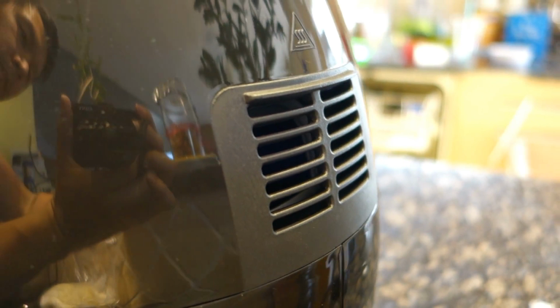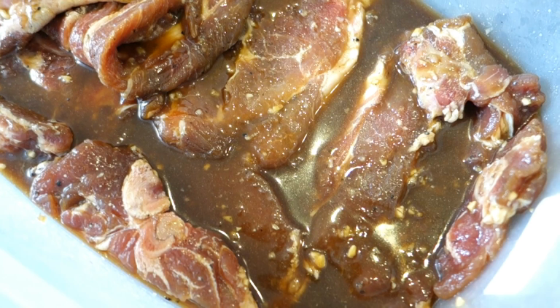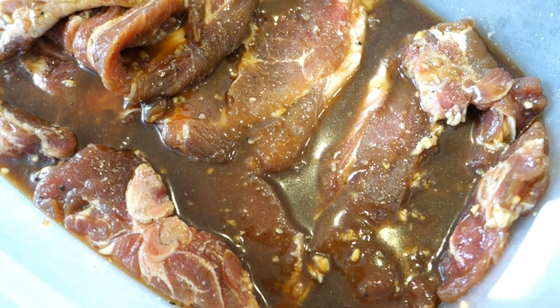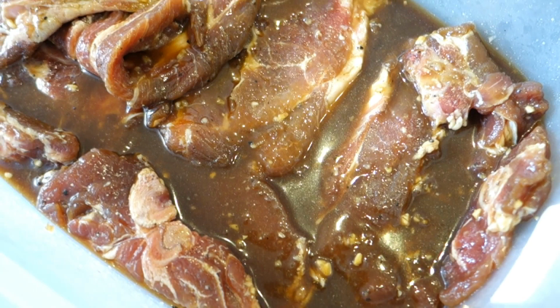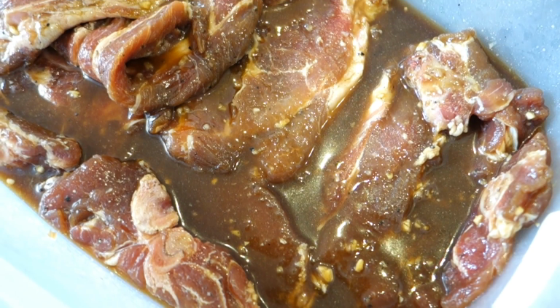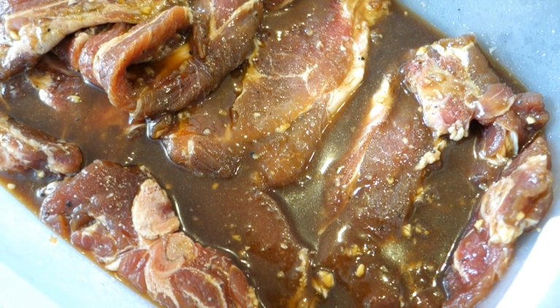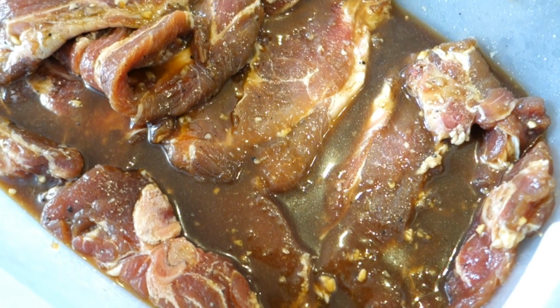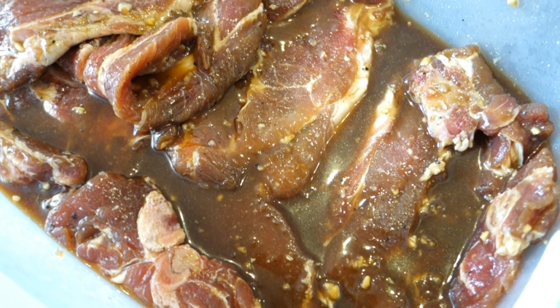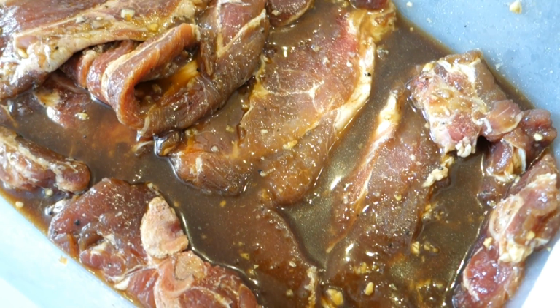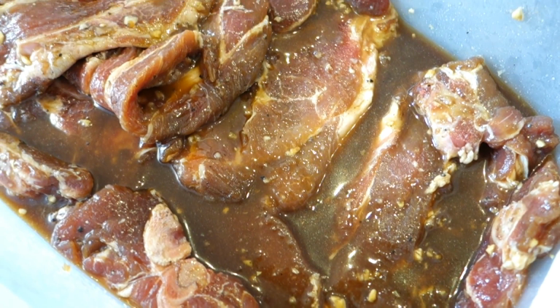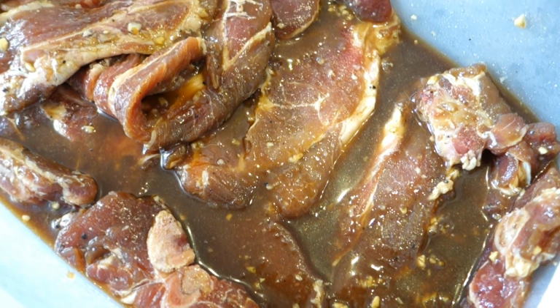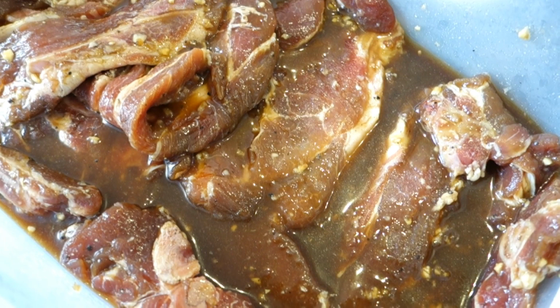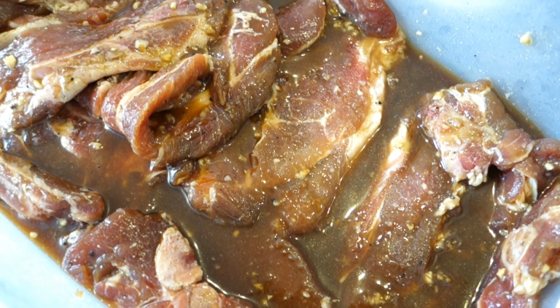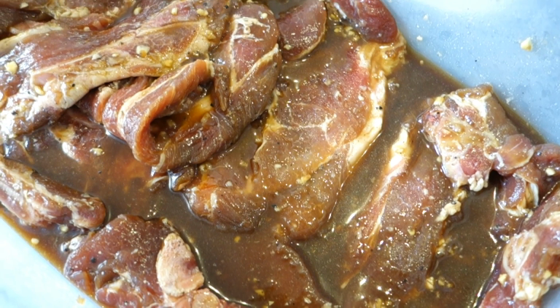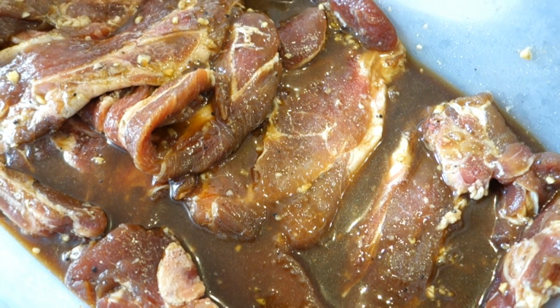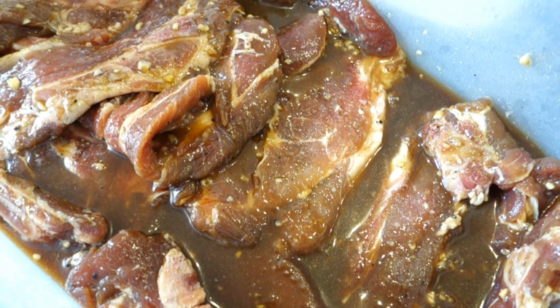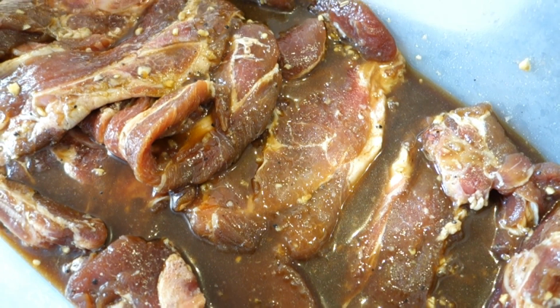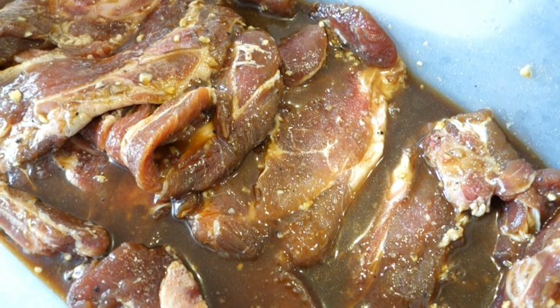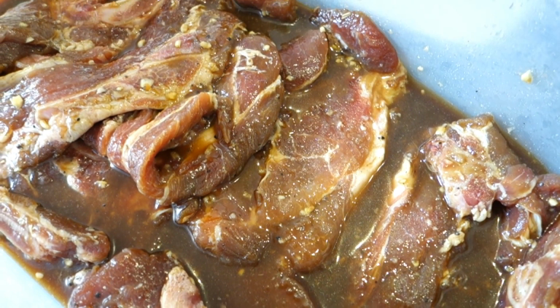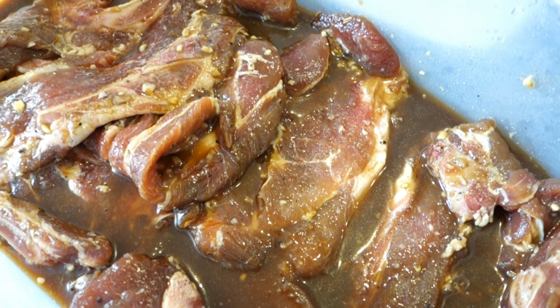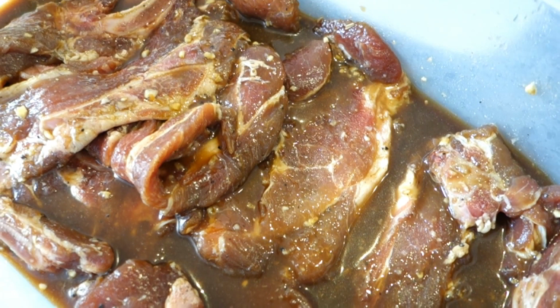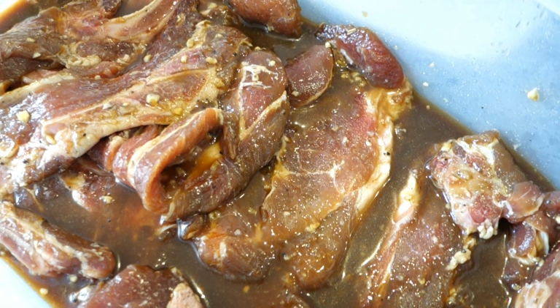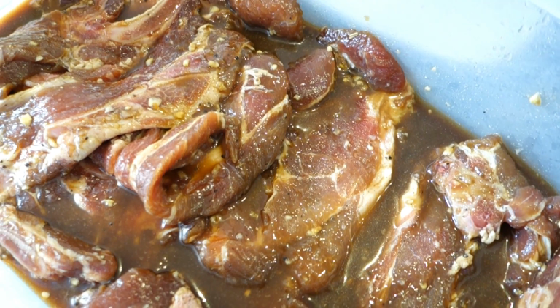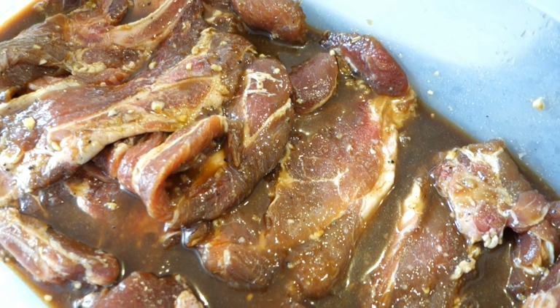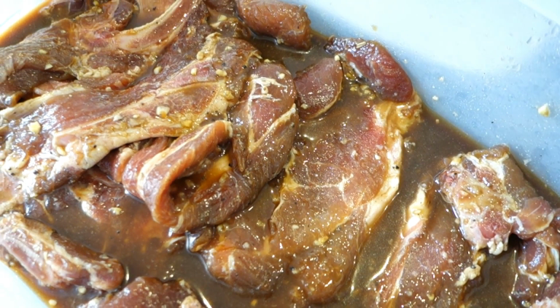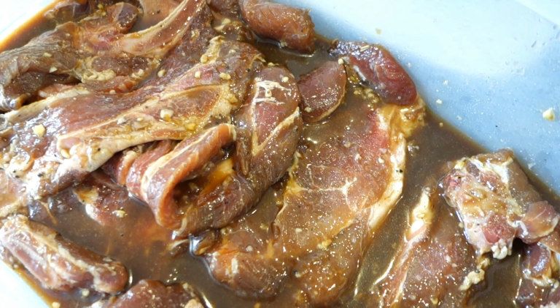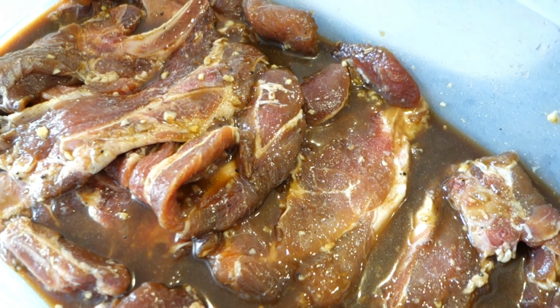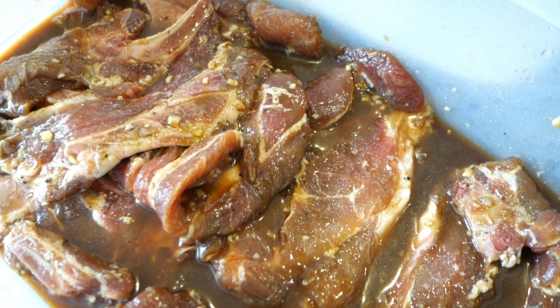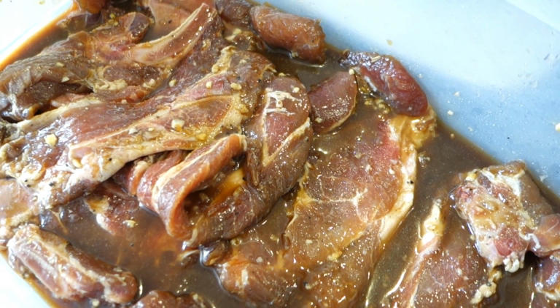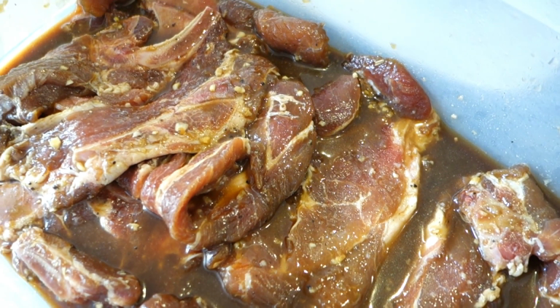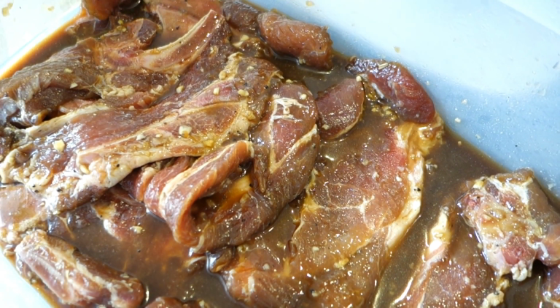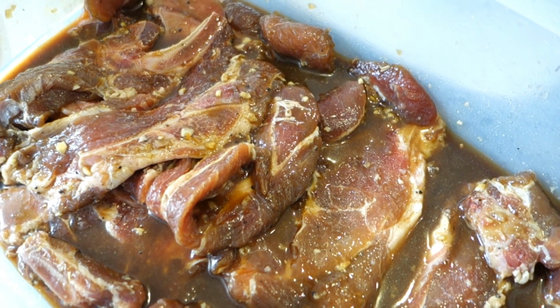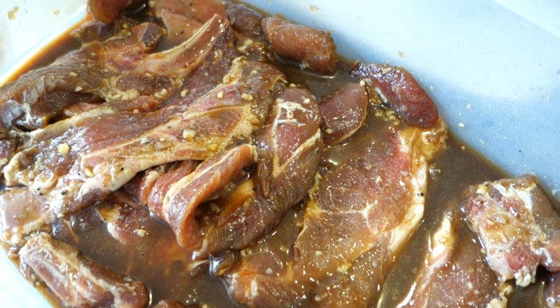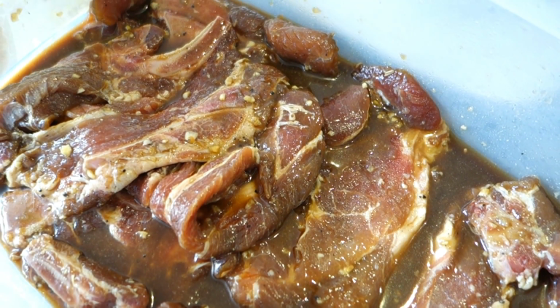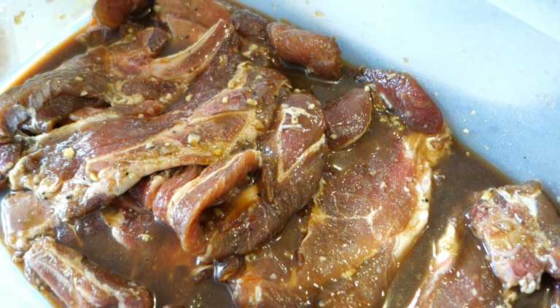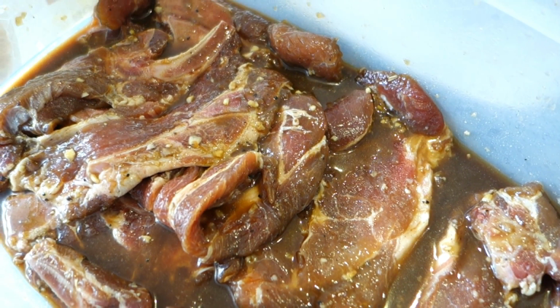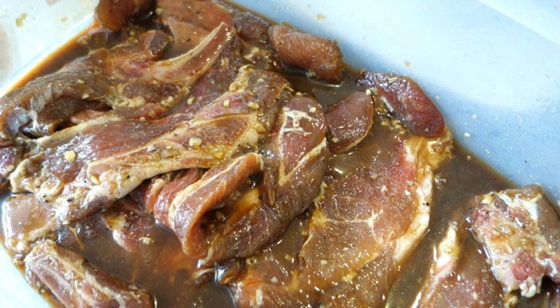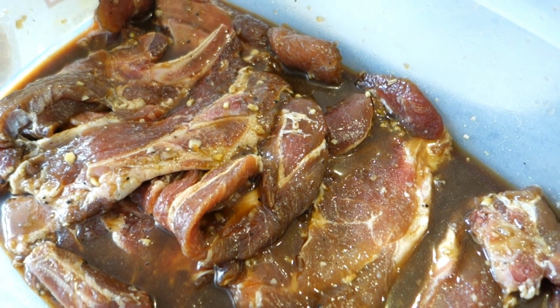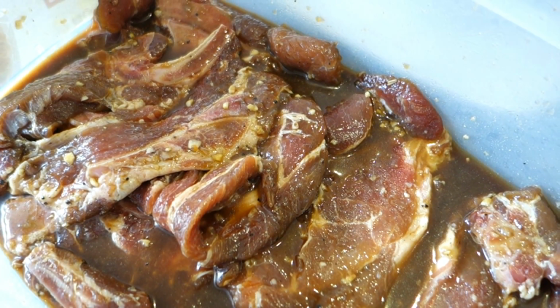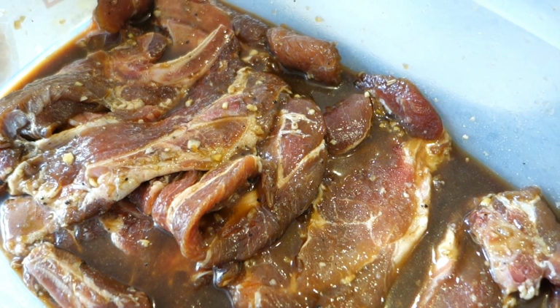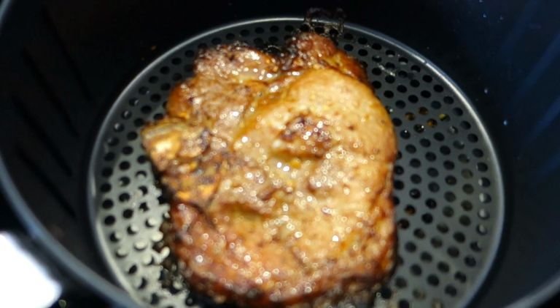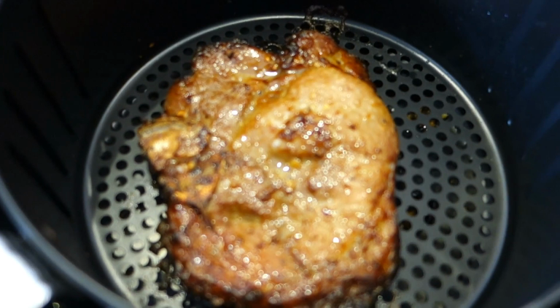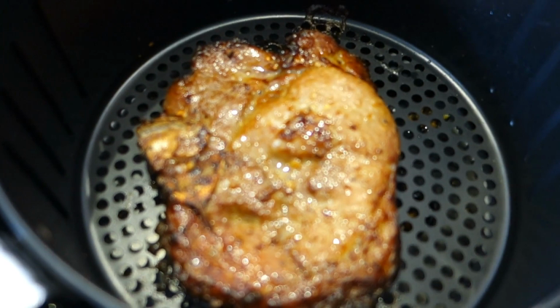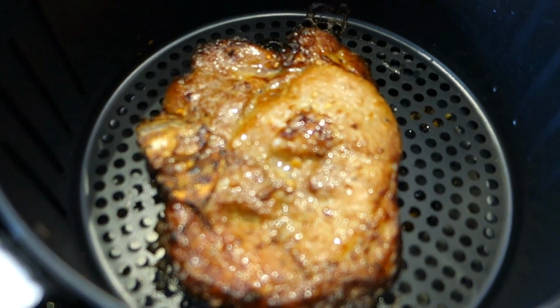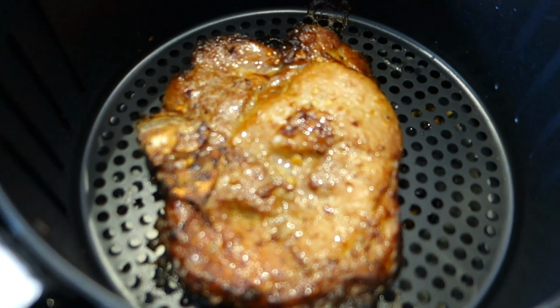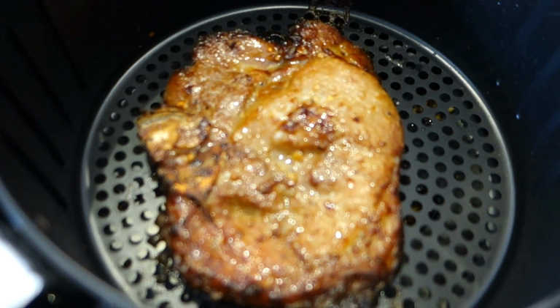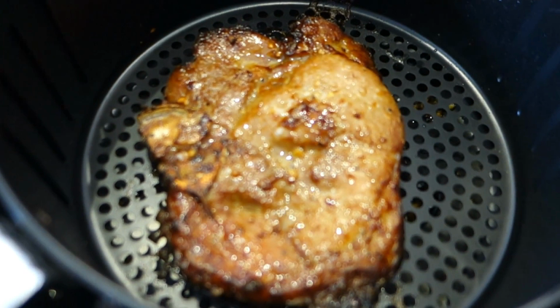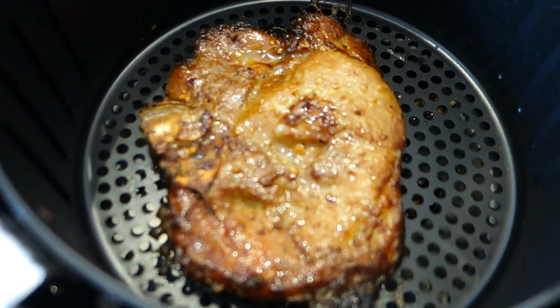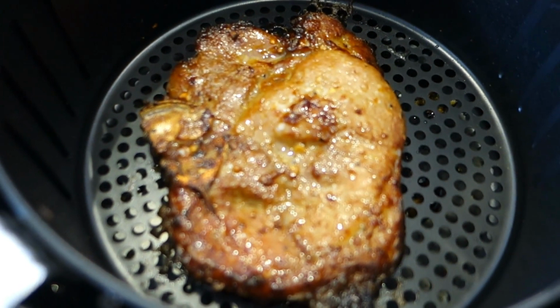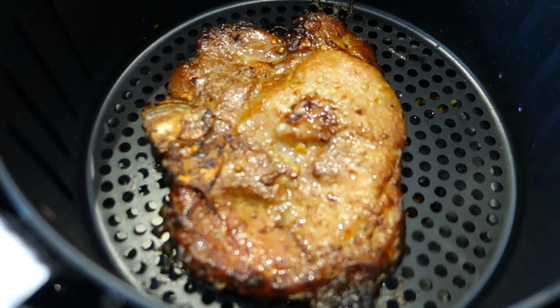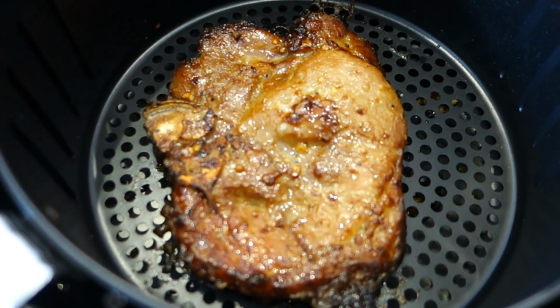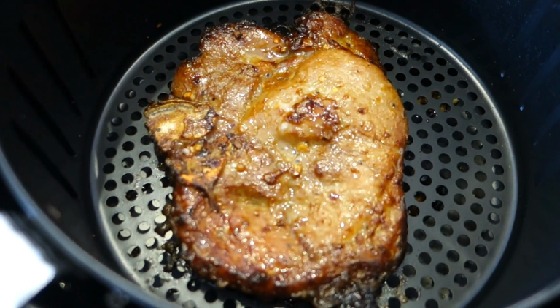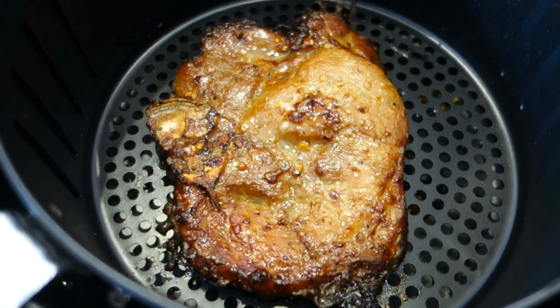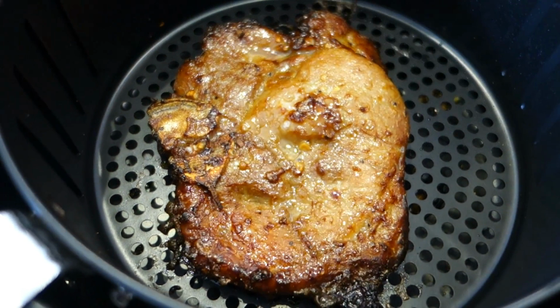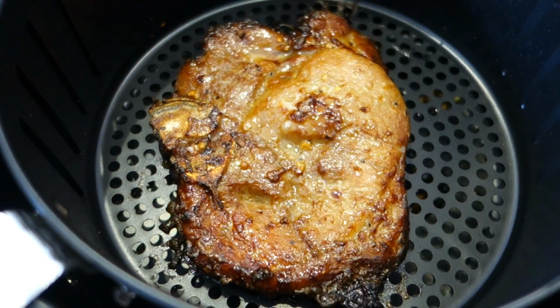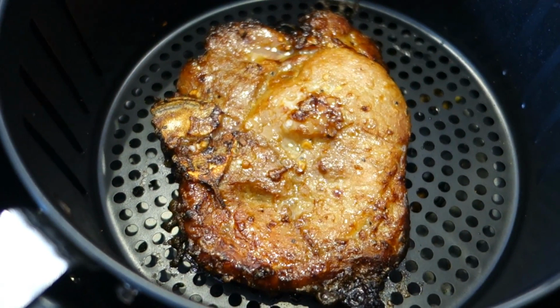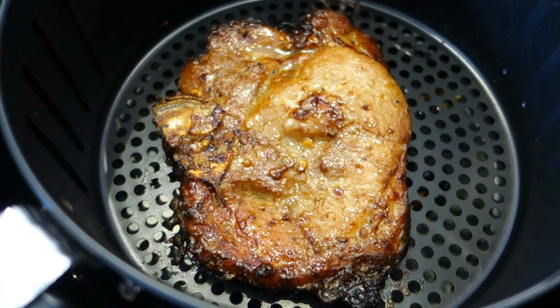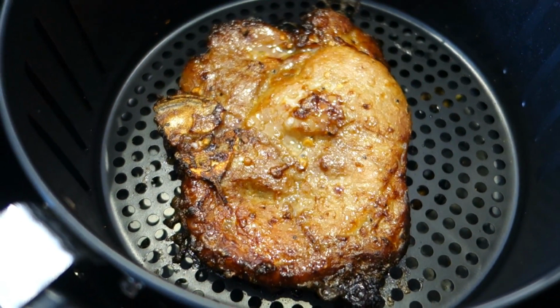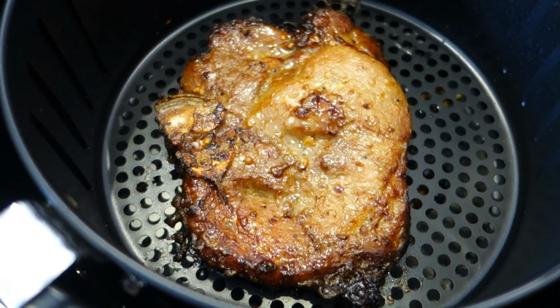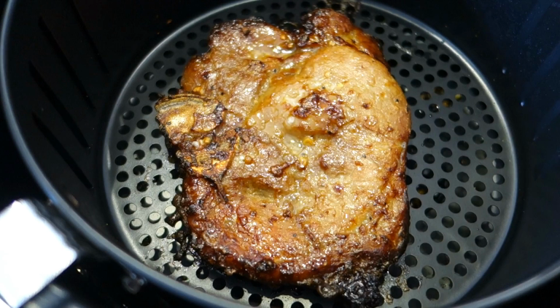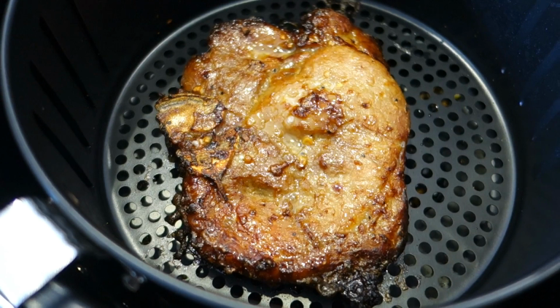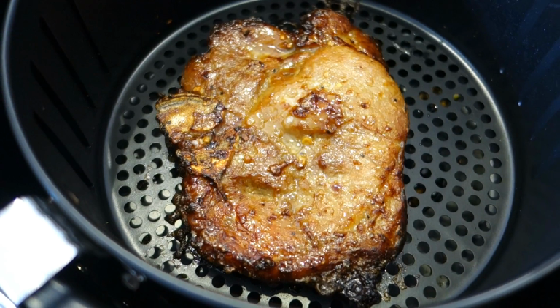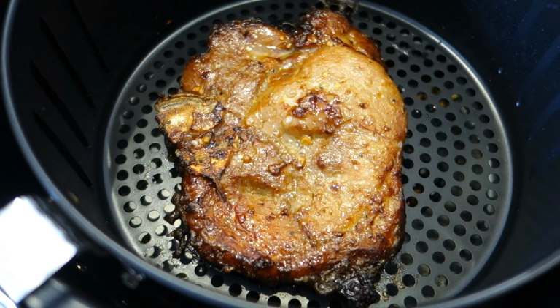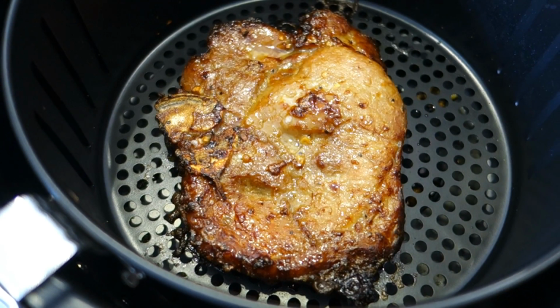During my air frying experience I noticed that it's better to midway through your cooking take the basket out and flip the food over, so that you can get a nice crispy fry.